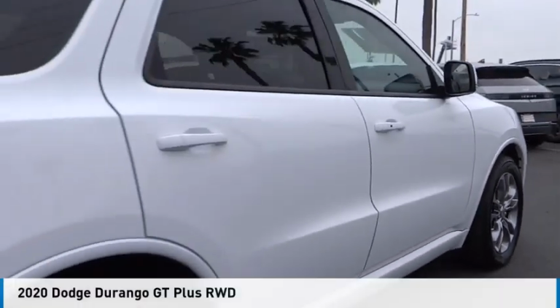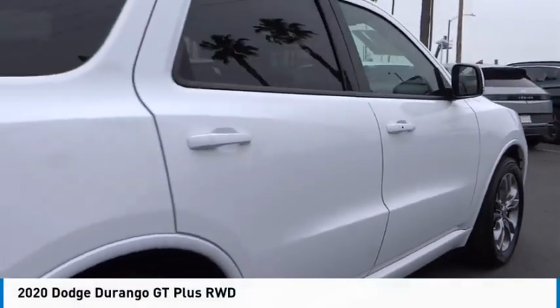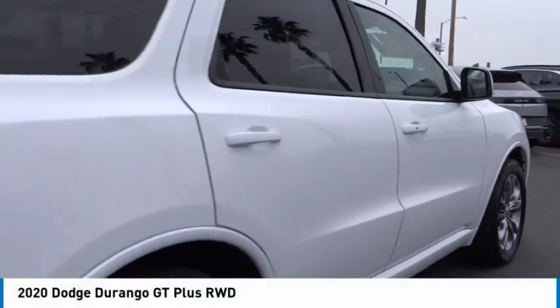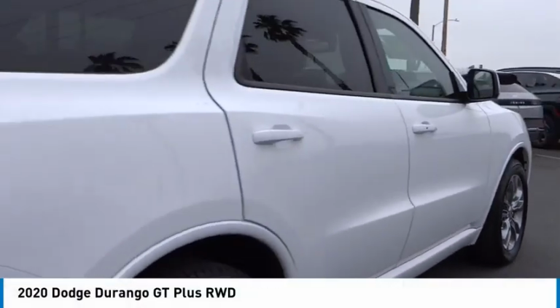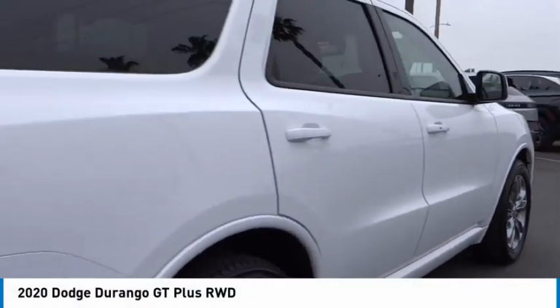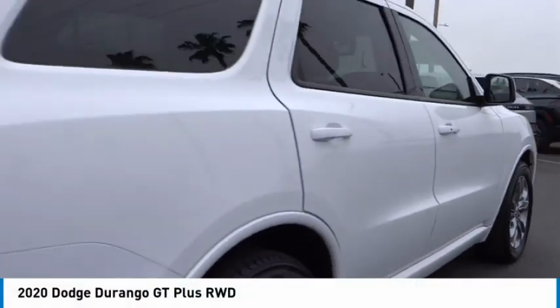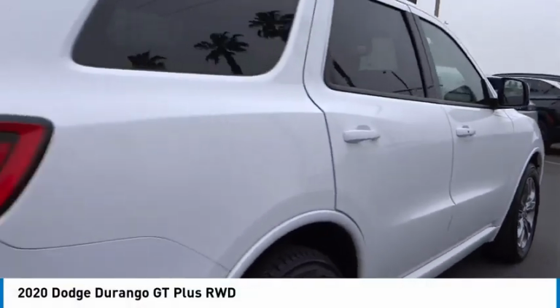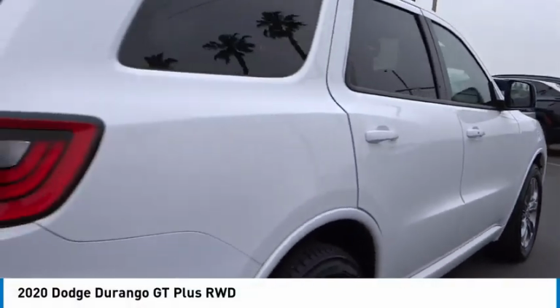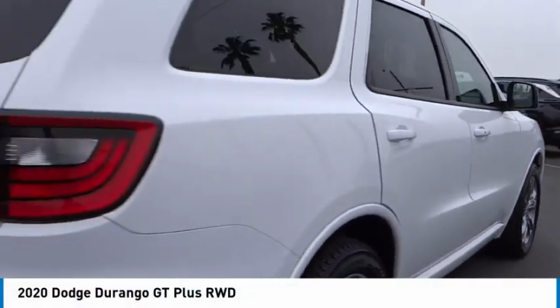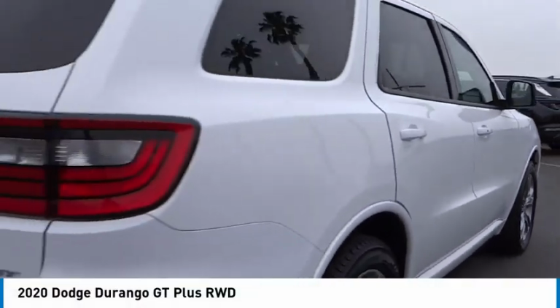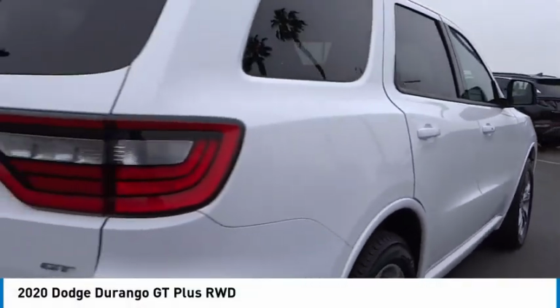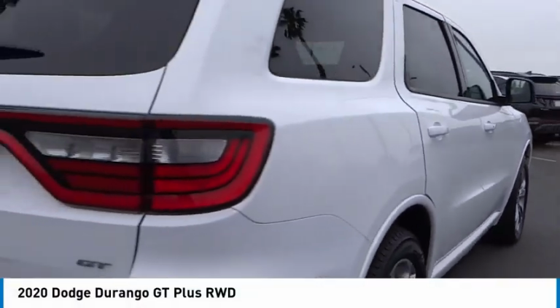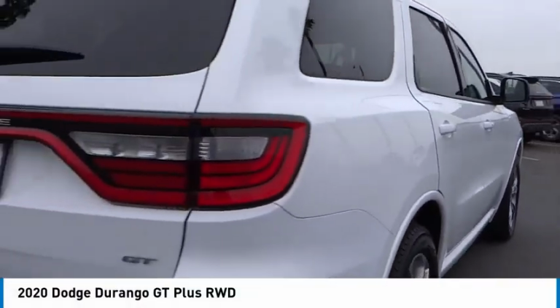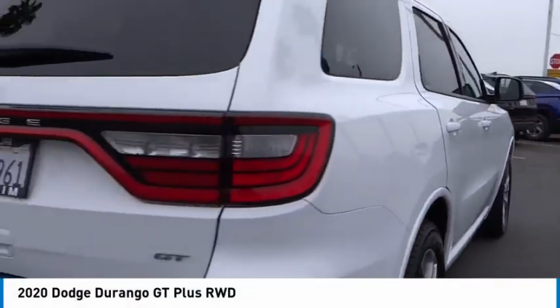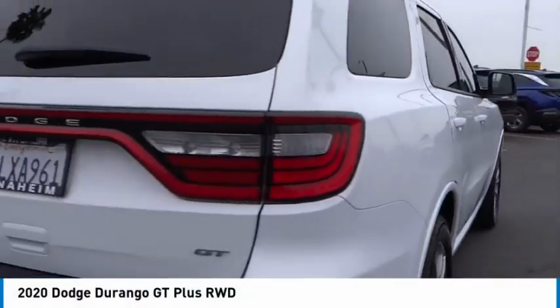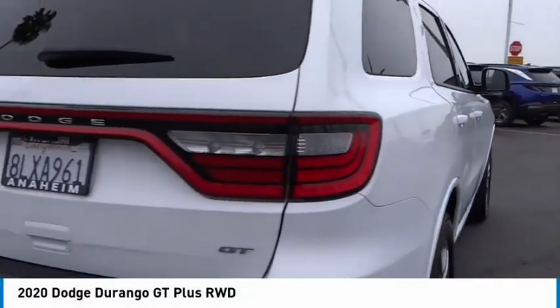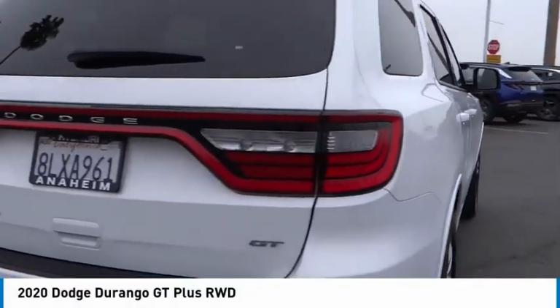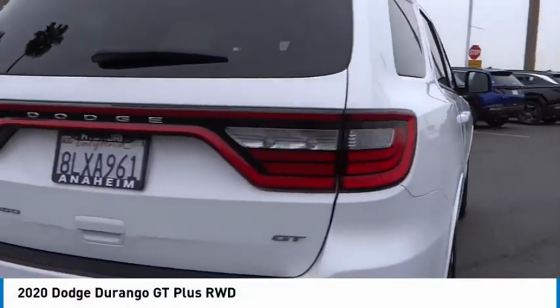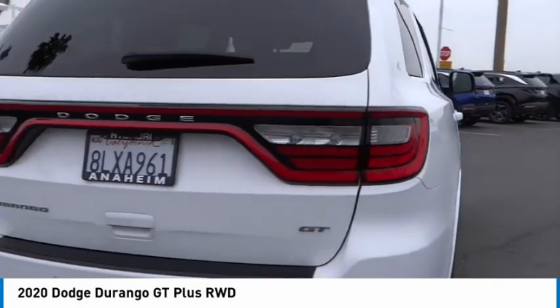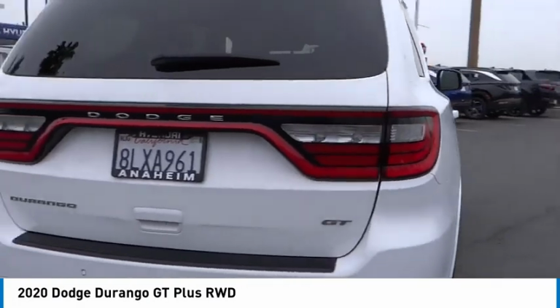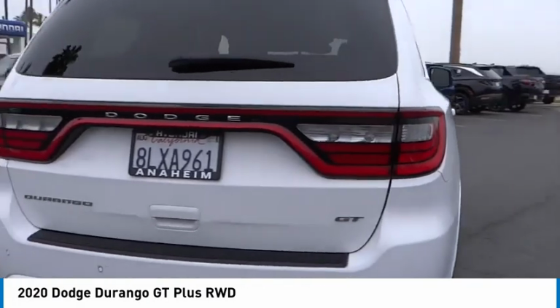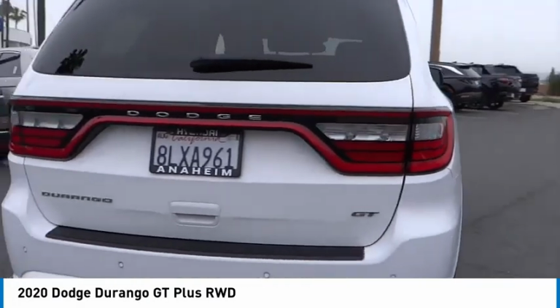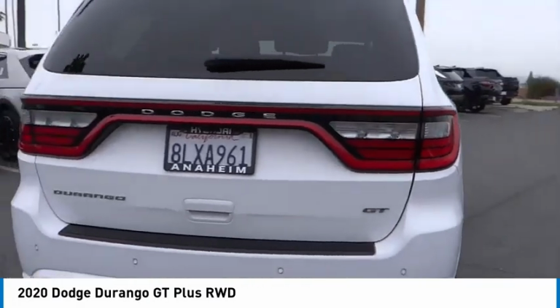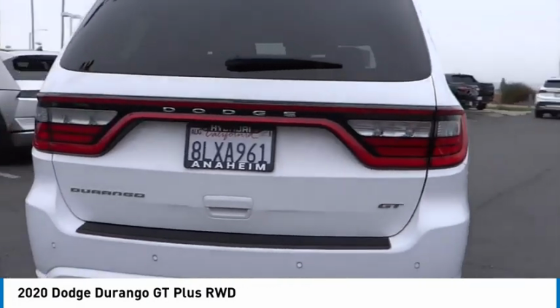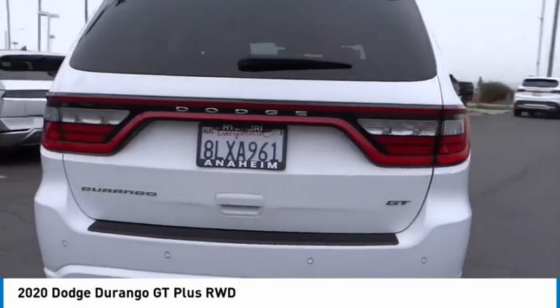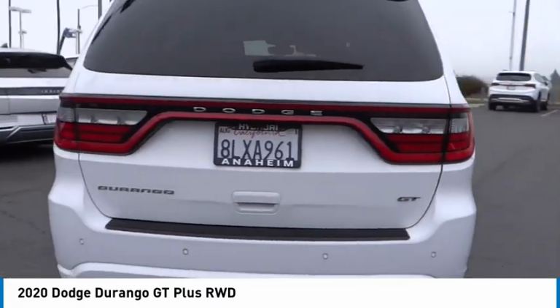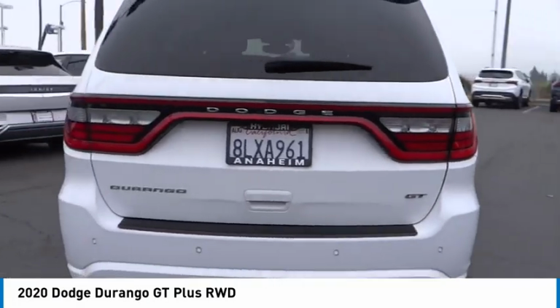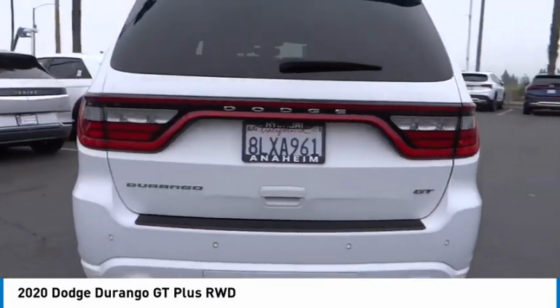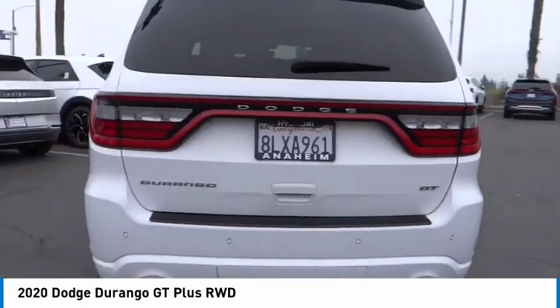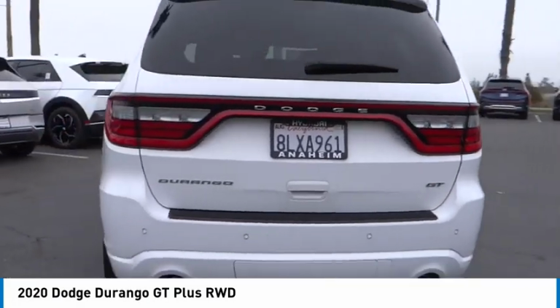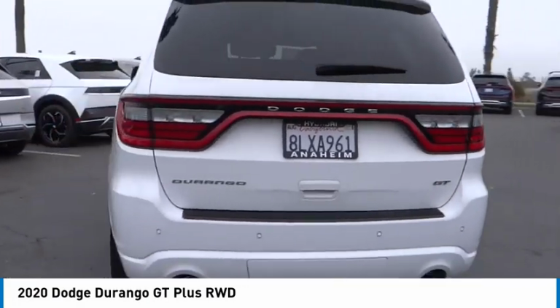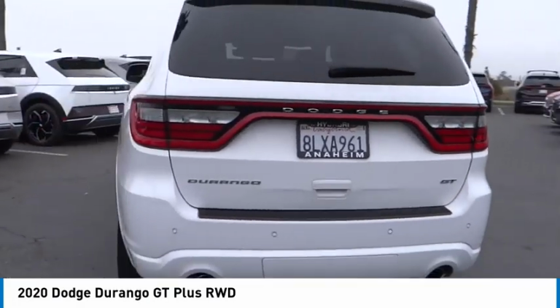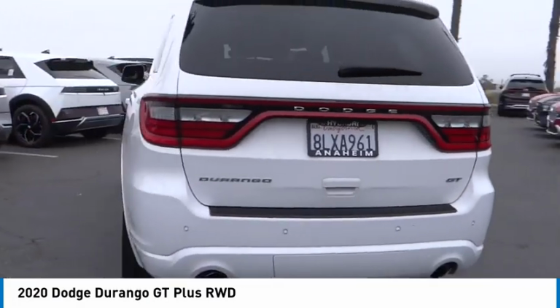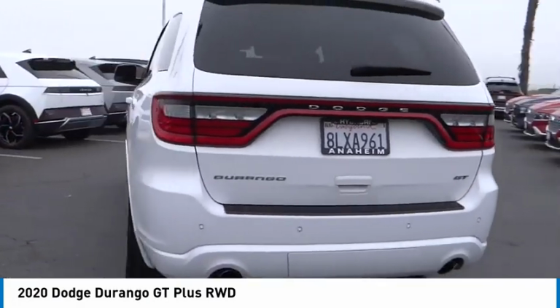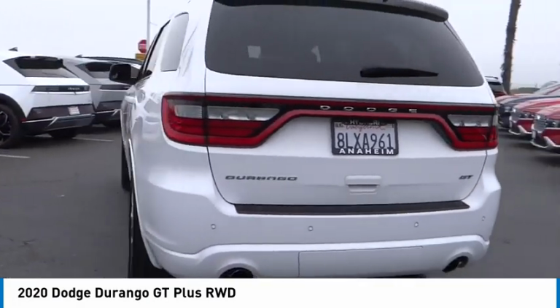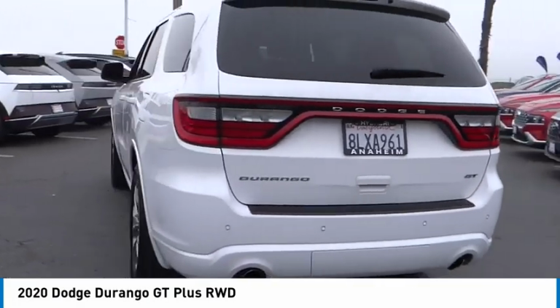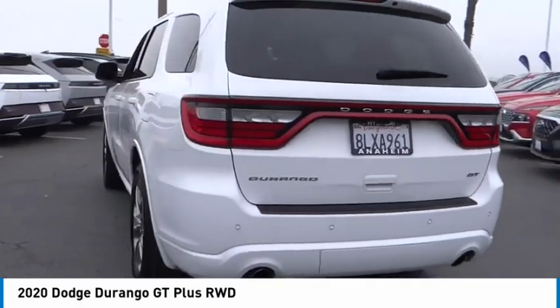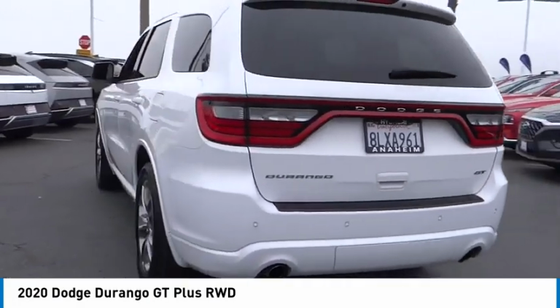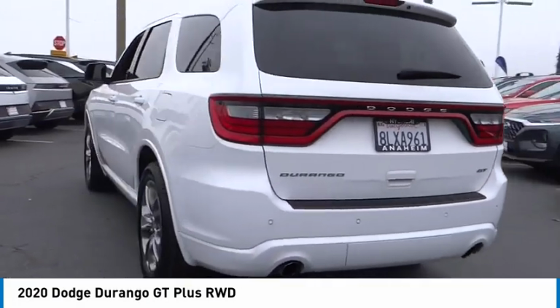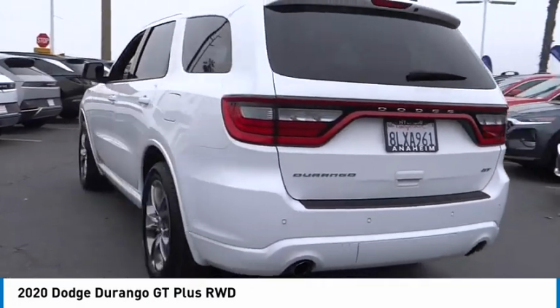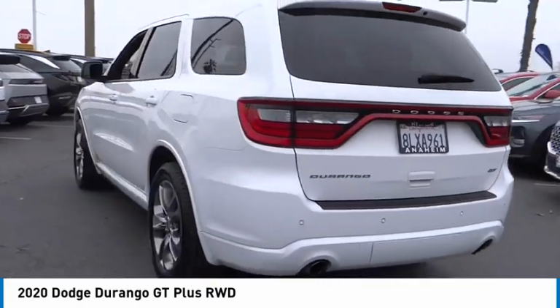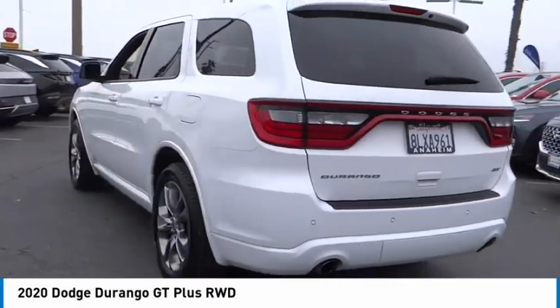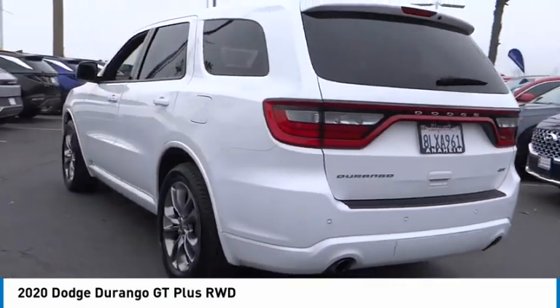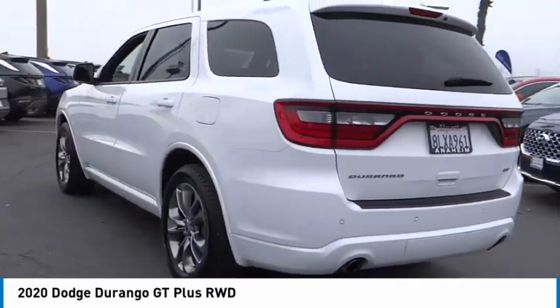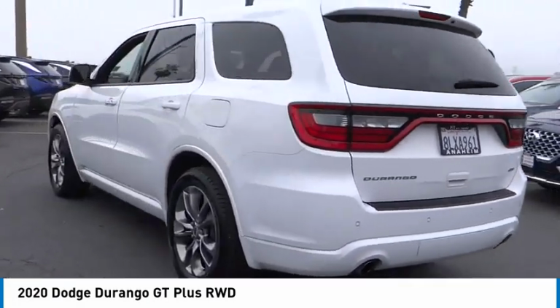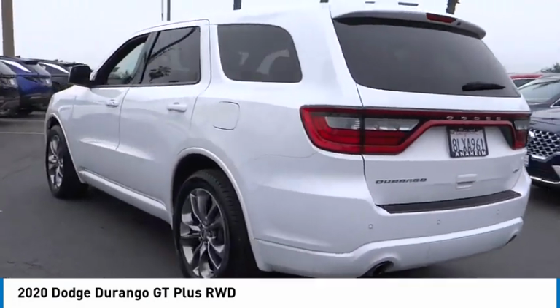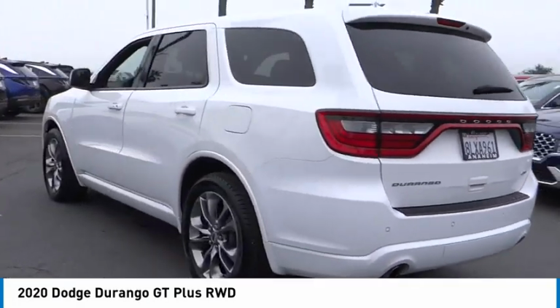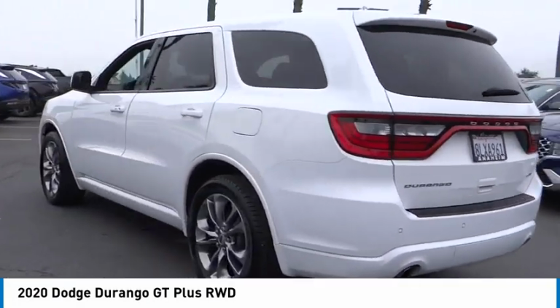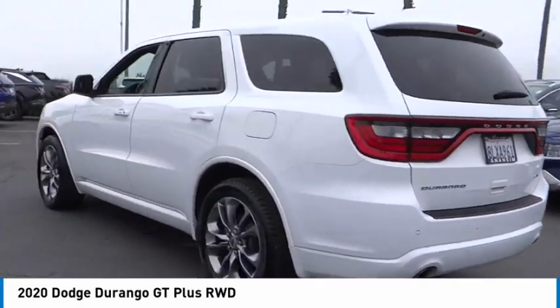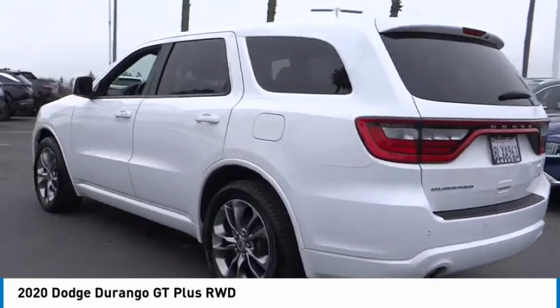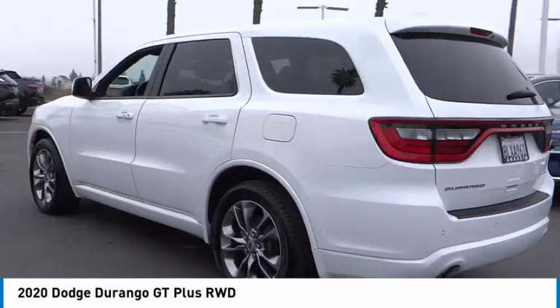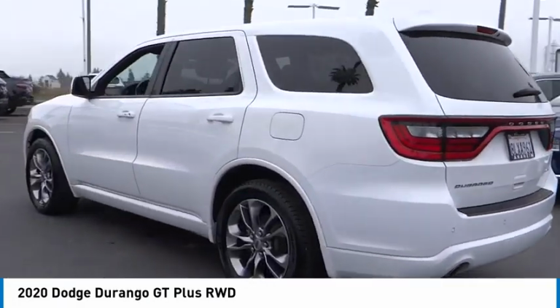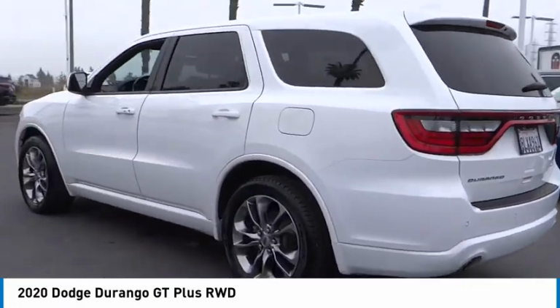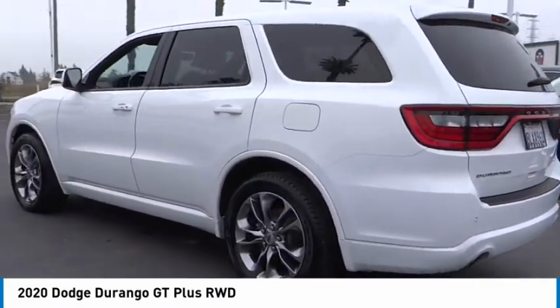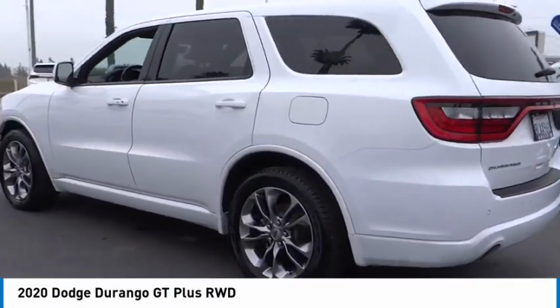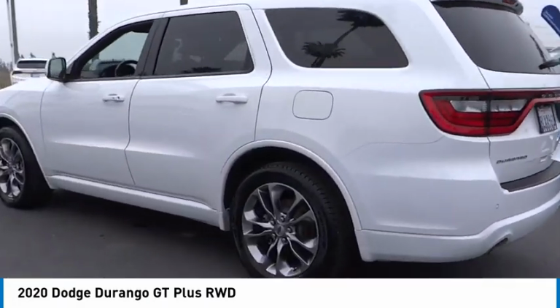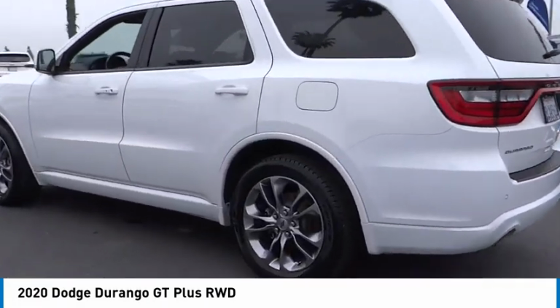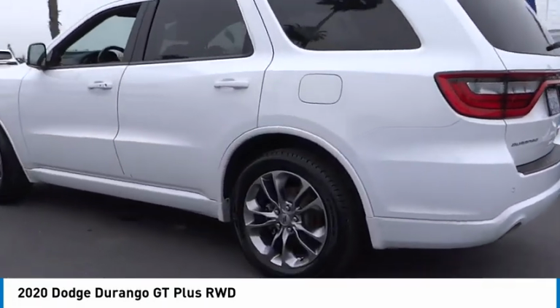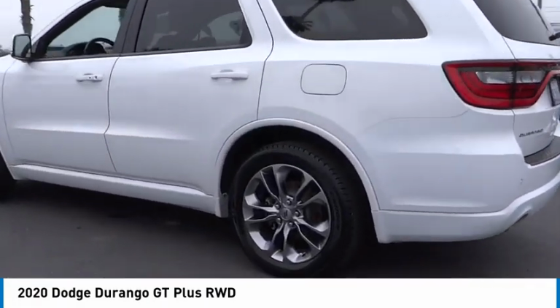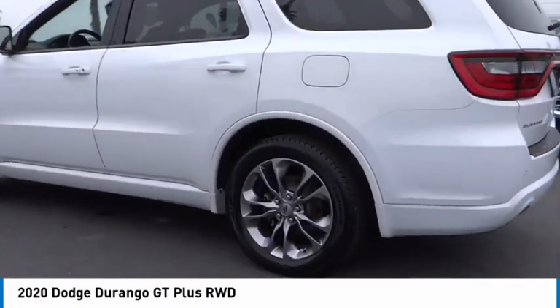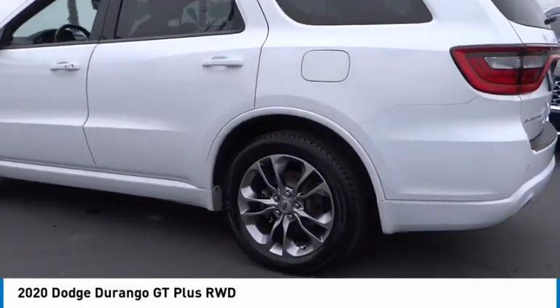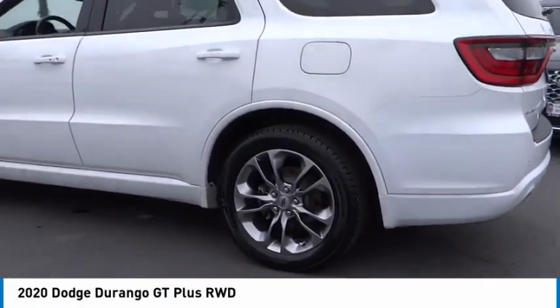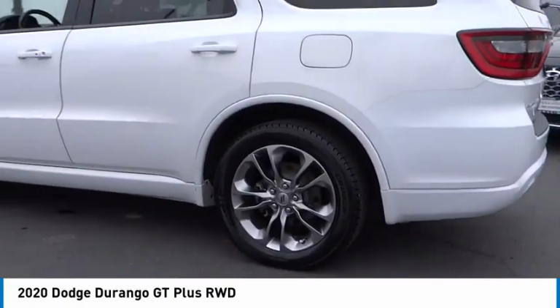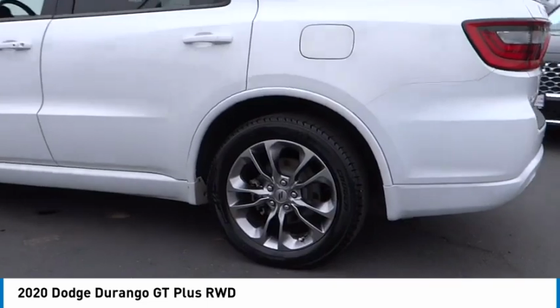Take a ride in the 2020 Durango. The Durango allows you and your family to travel in style and comfort.